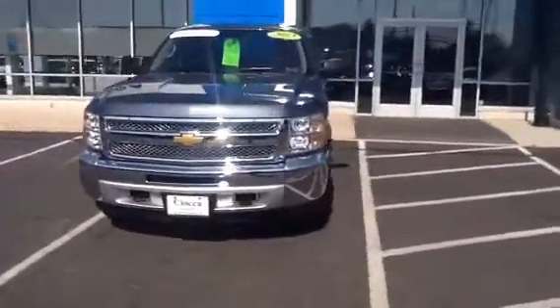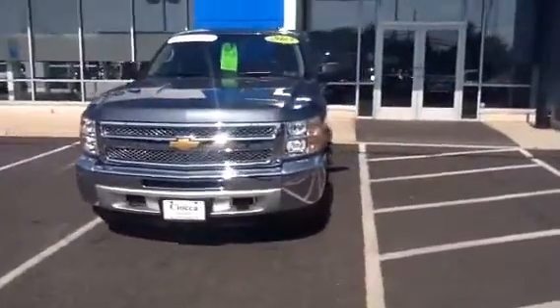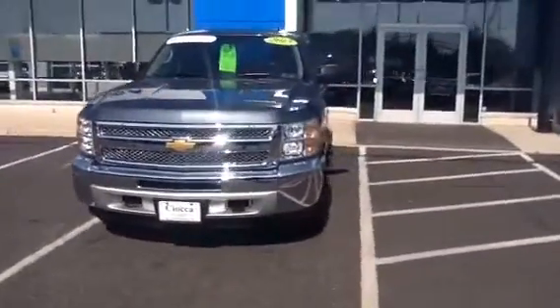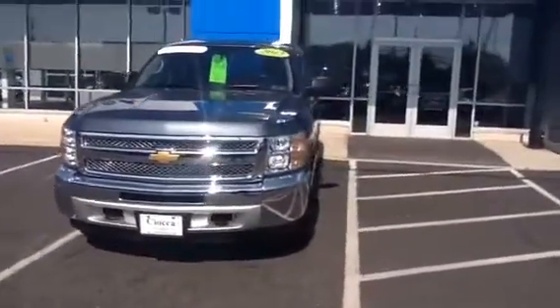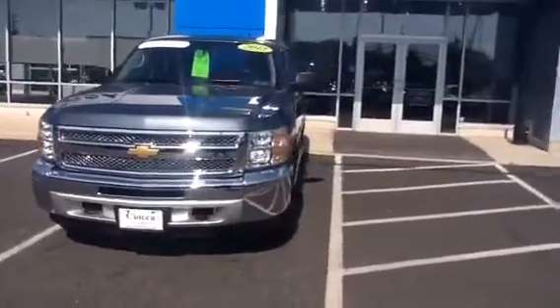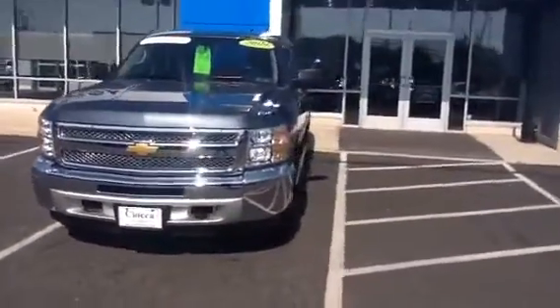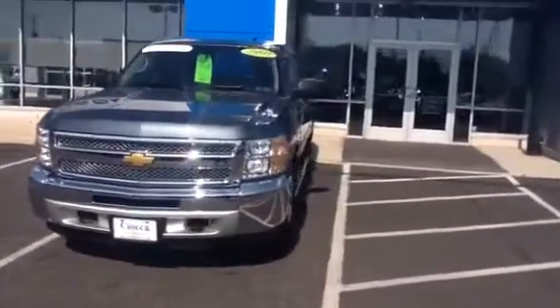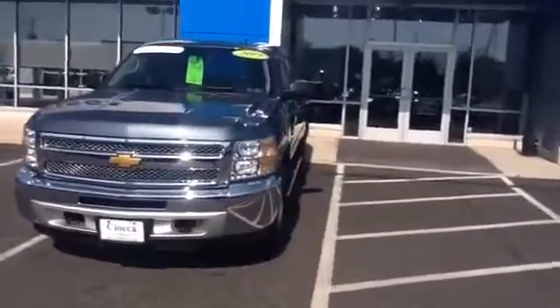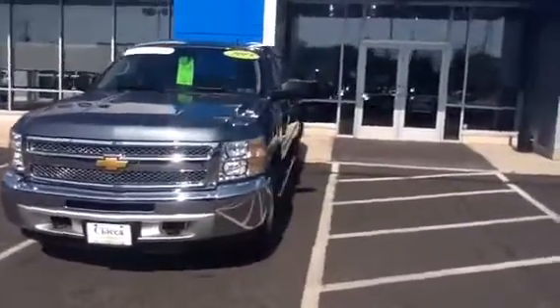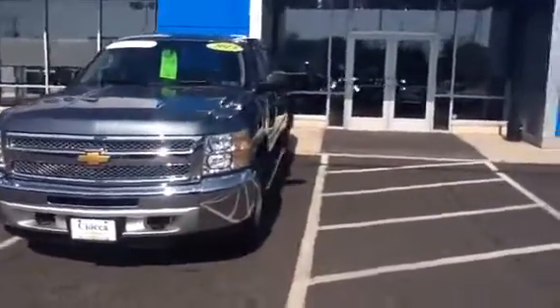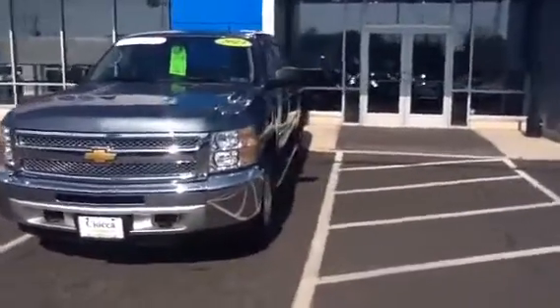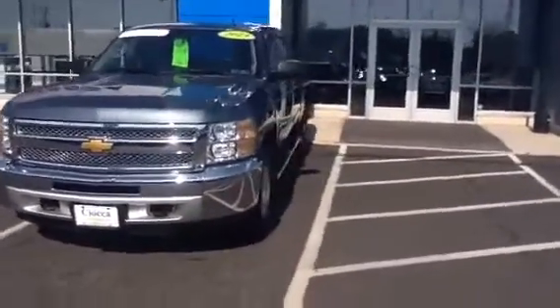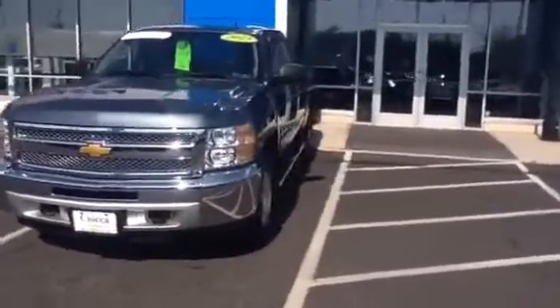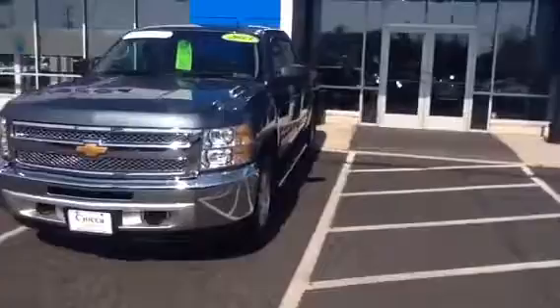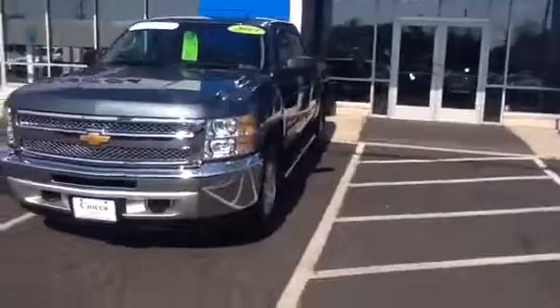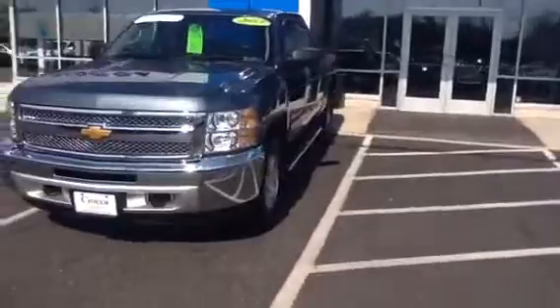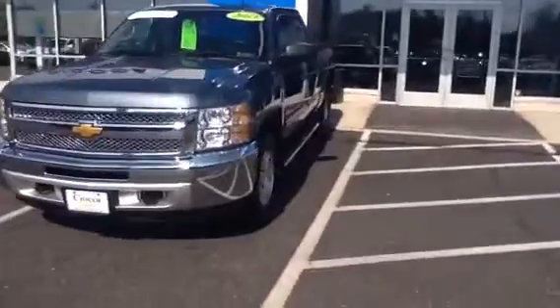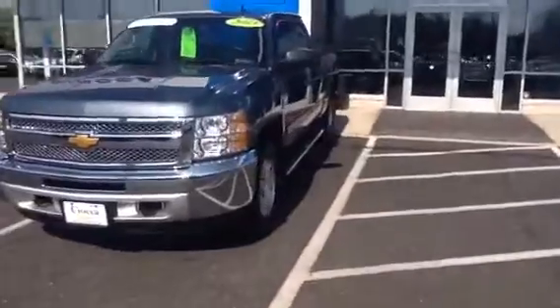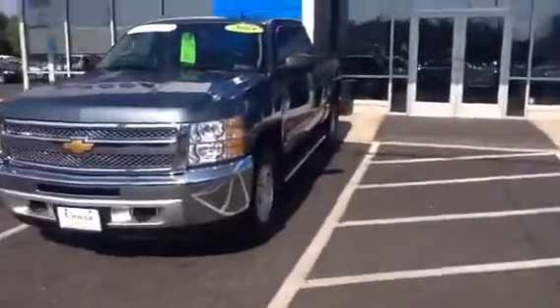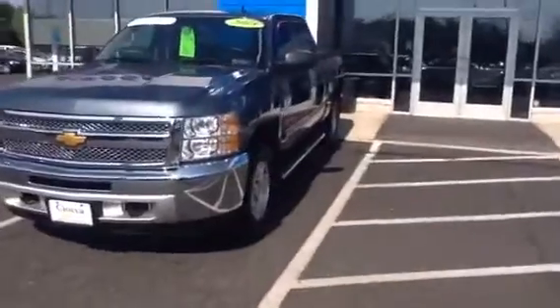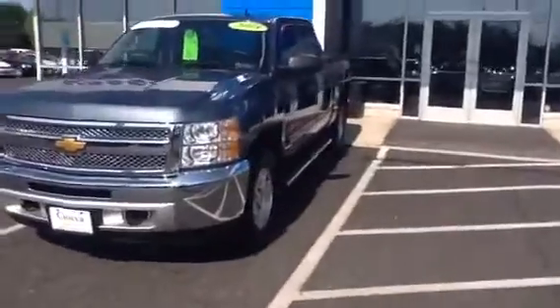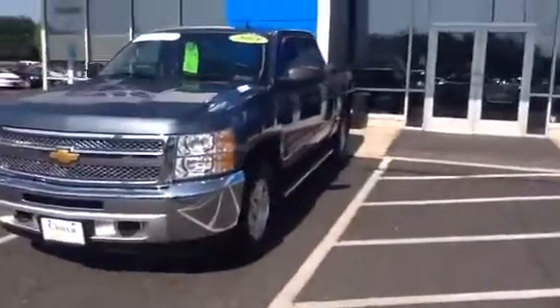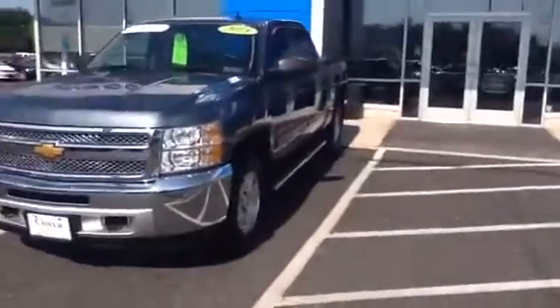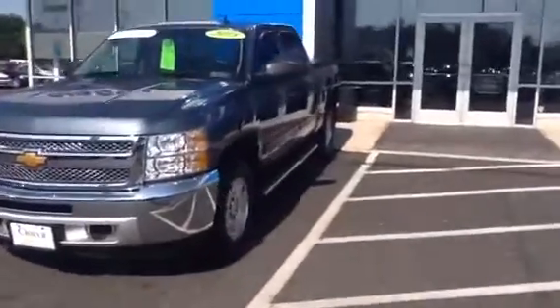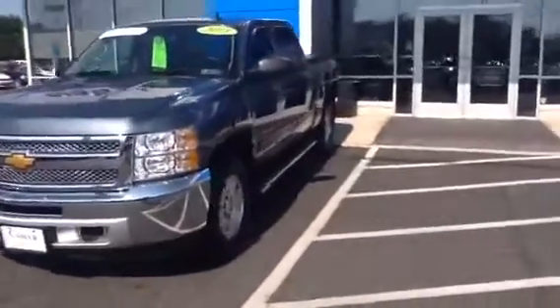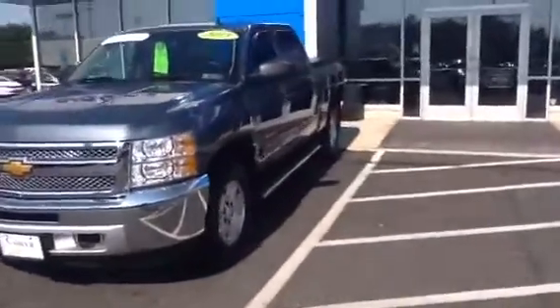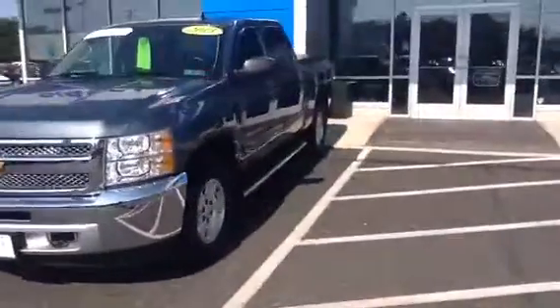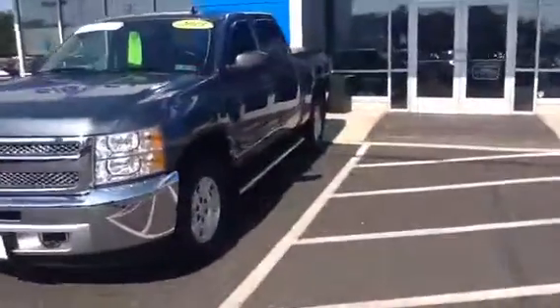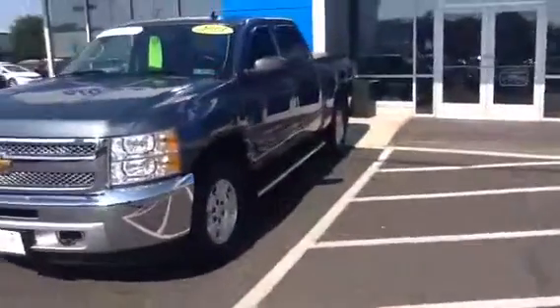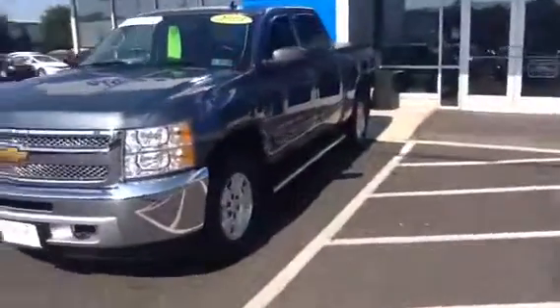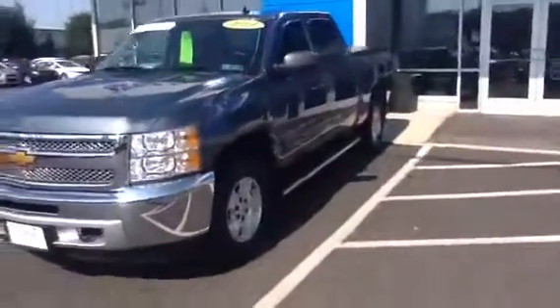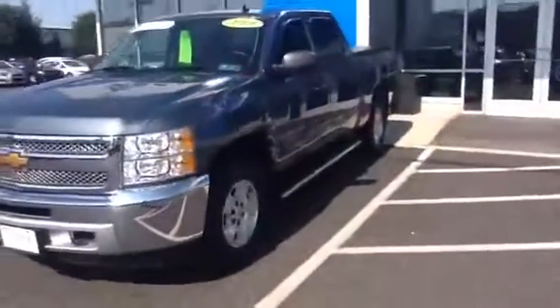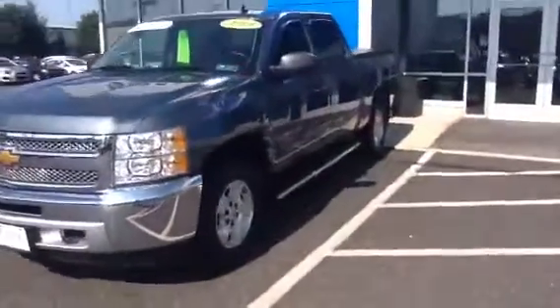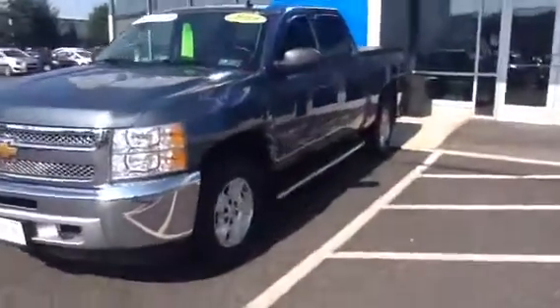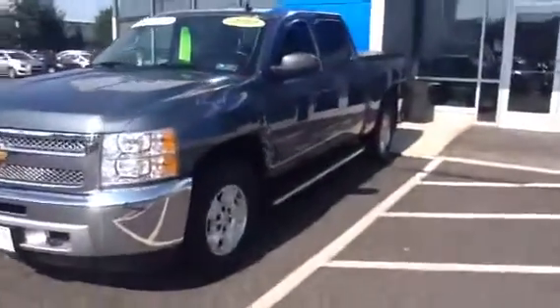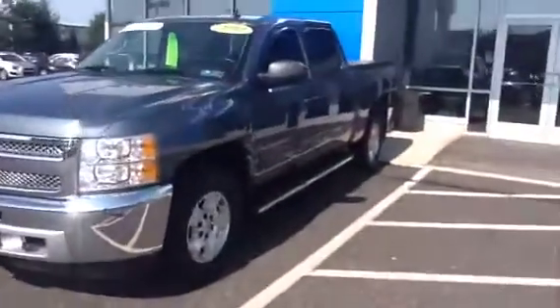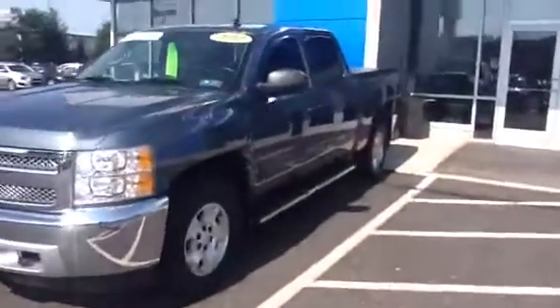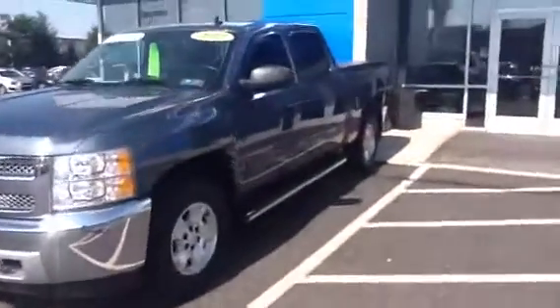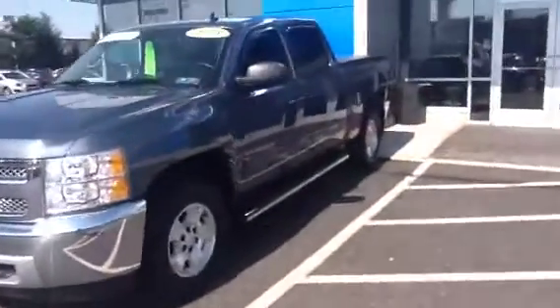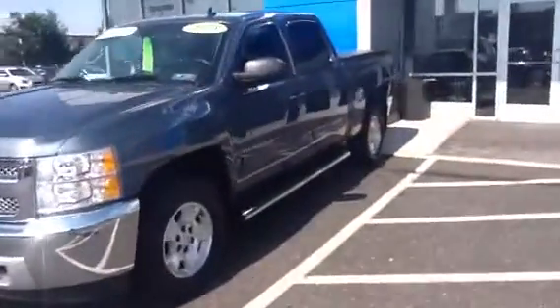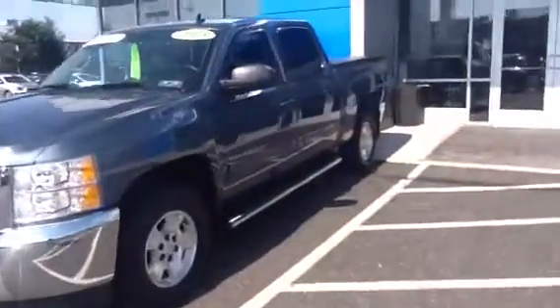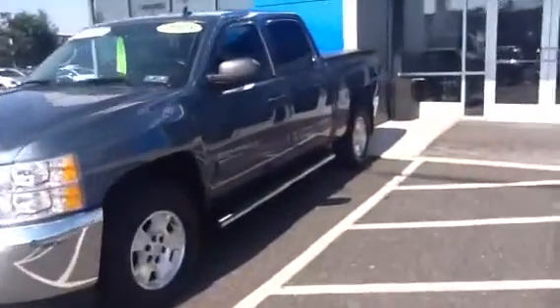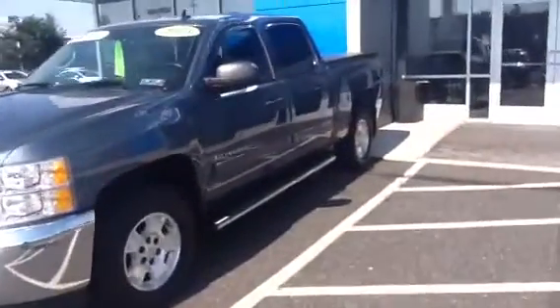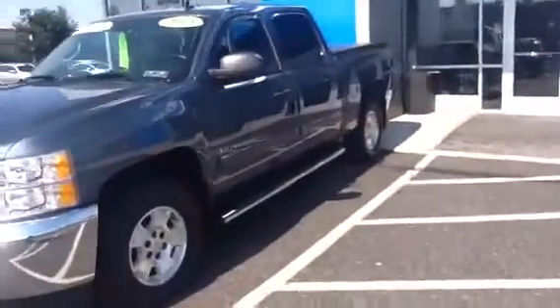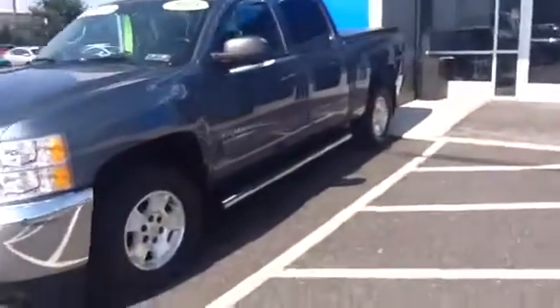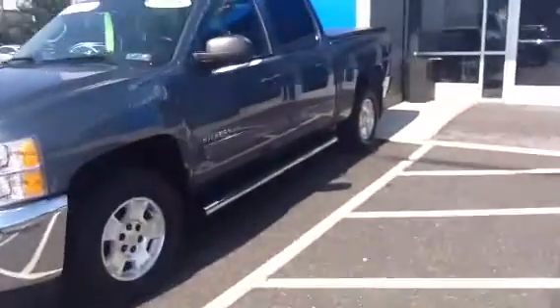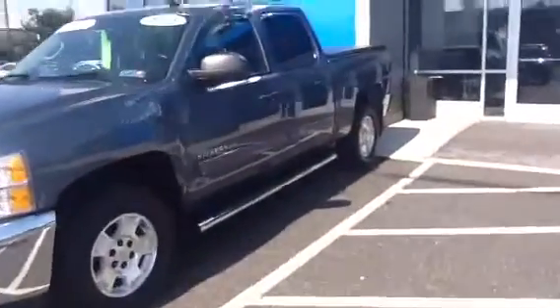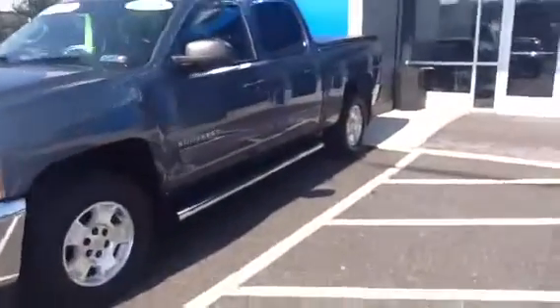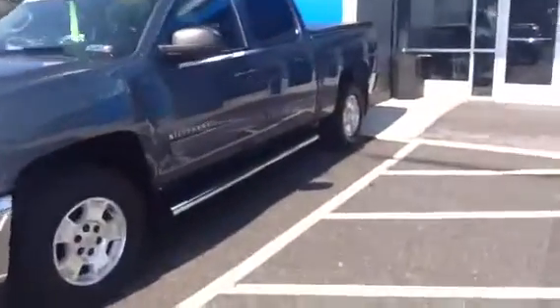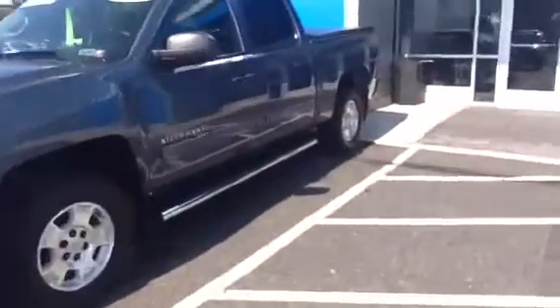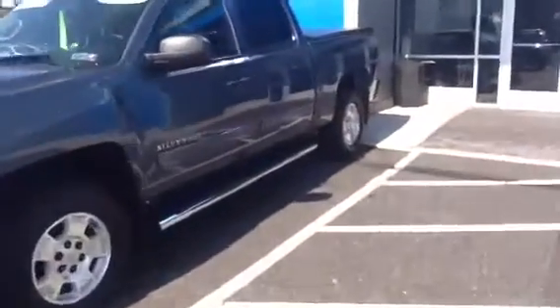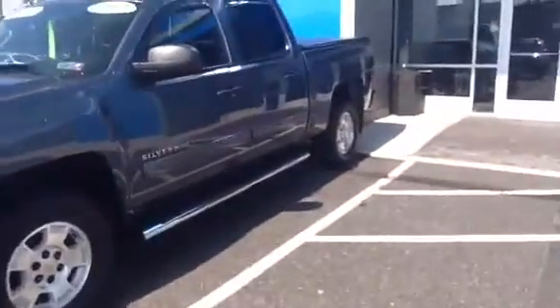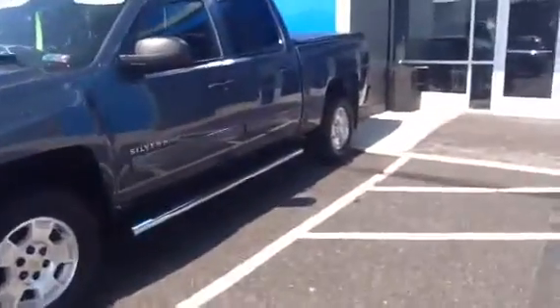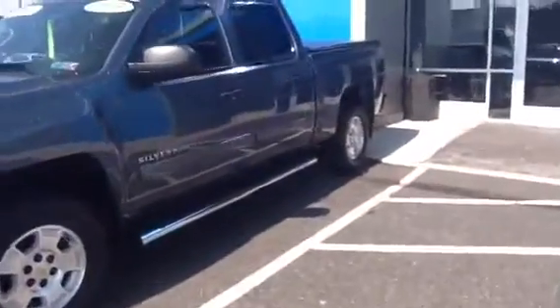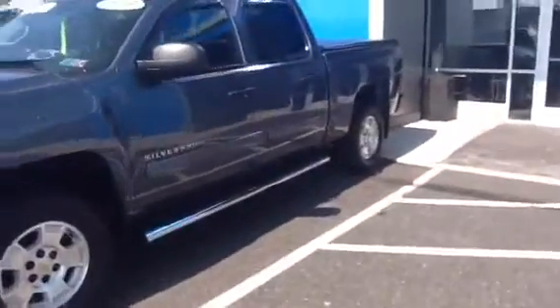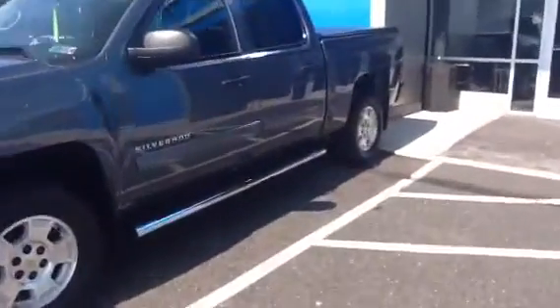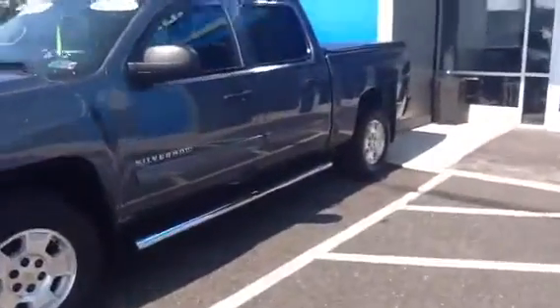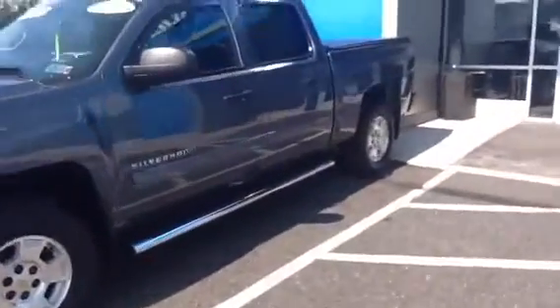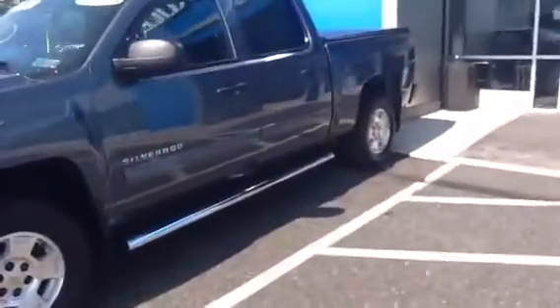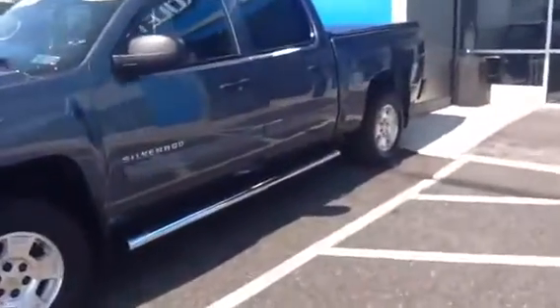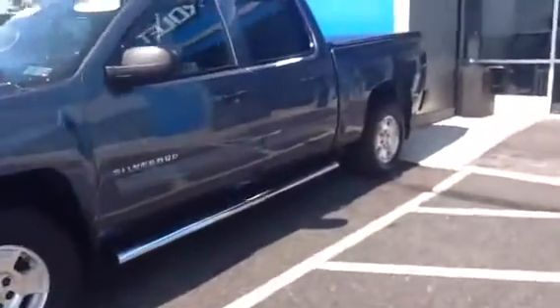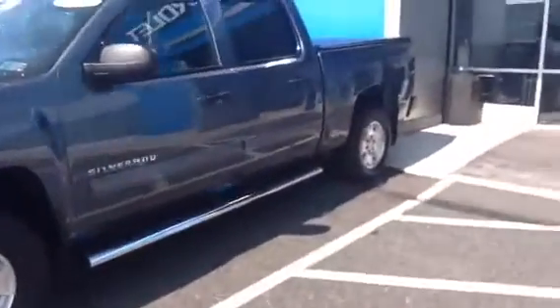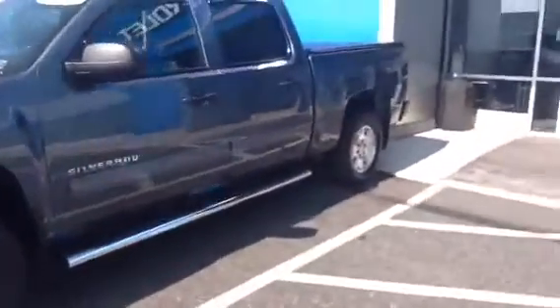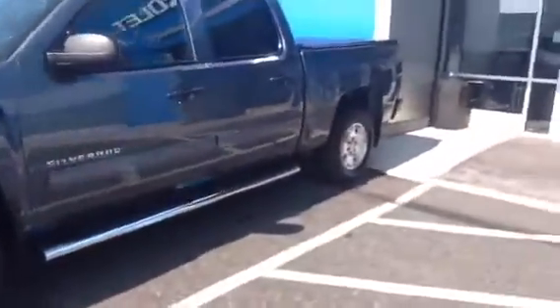This Silverado has the running boards already on it, the rain guards already on it, a soft folding tonneau cover, and a 5 foot 8 bed.